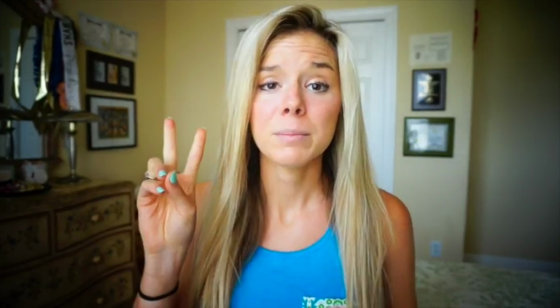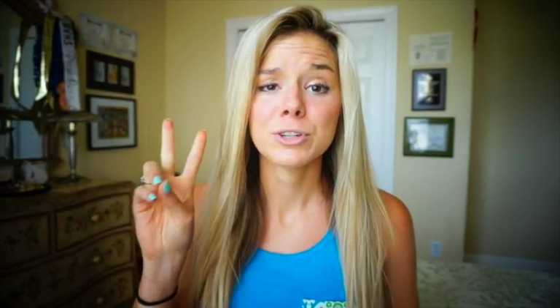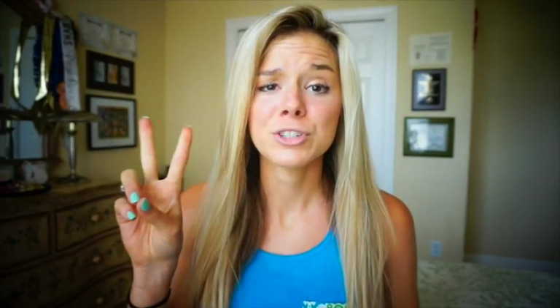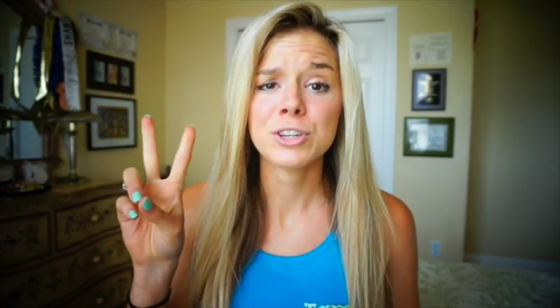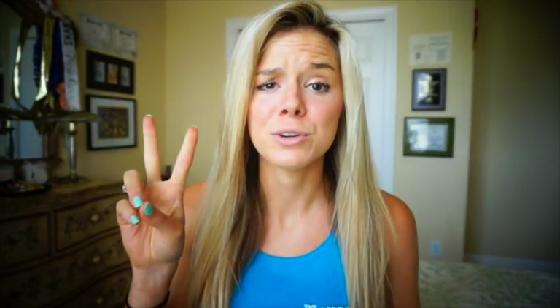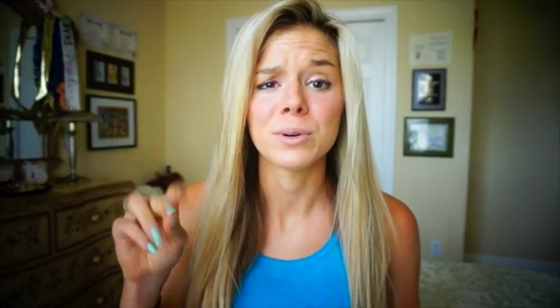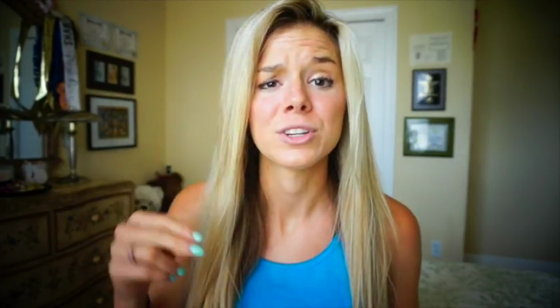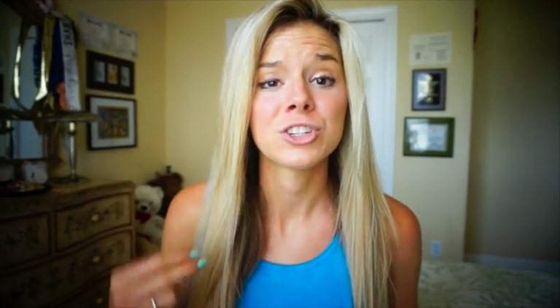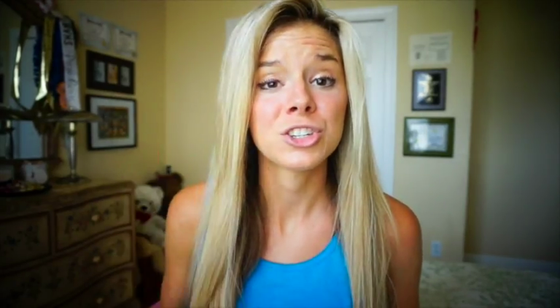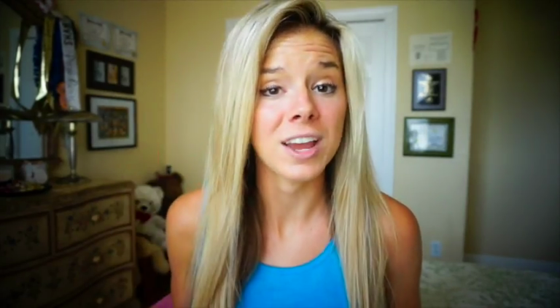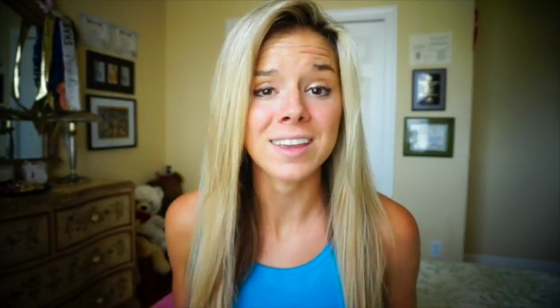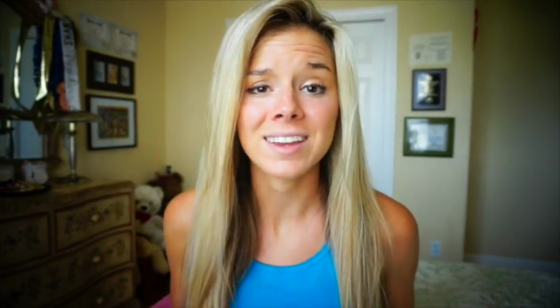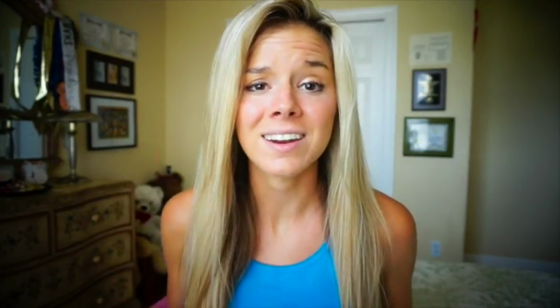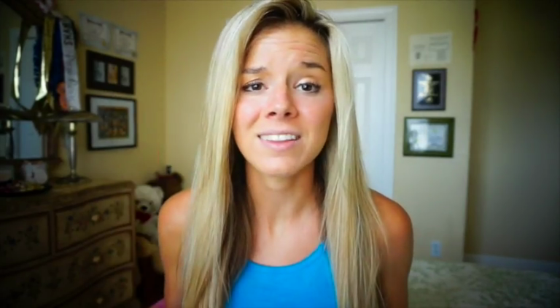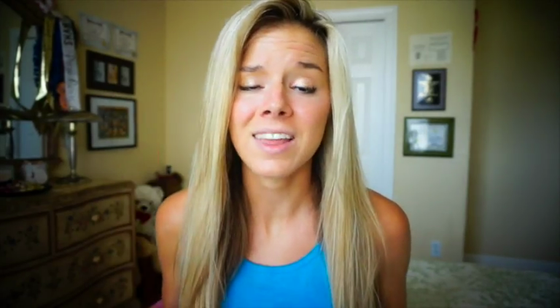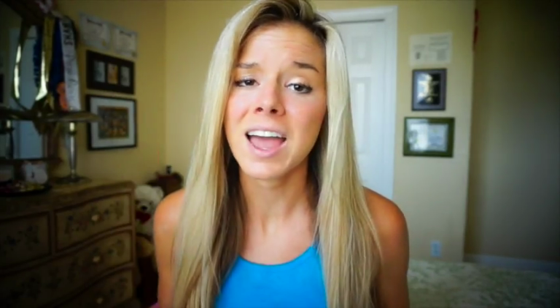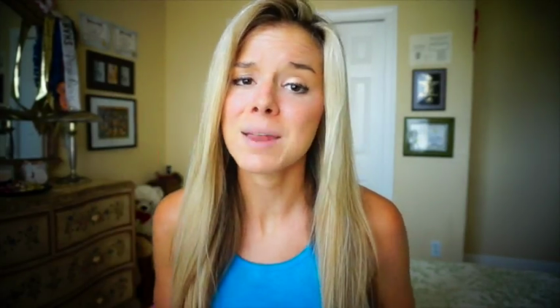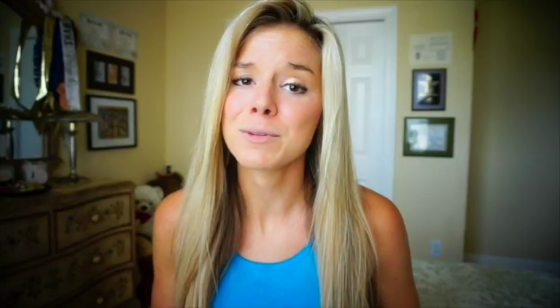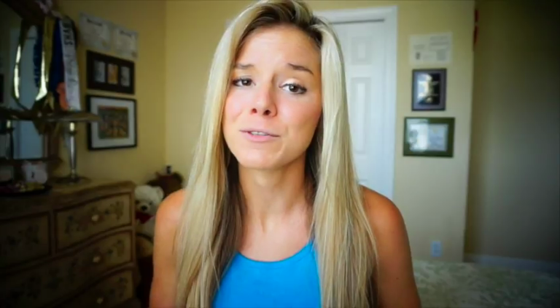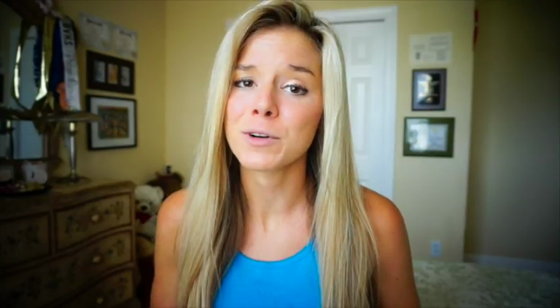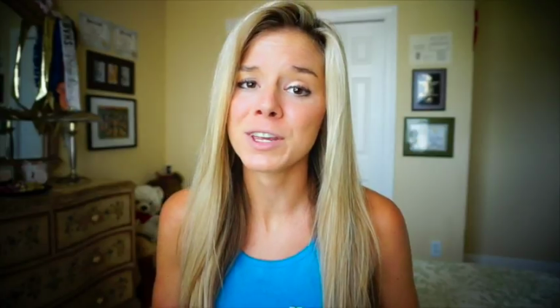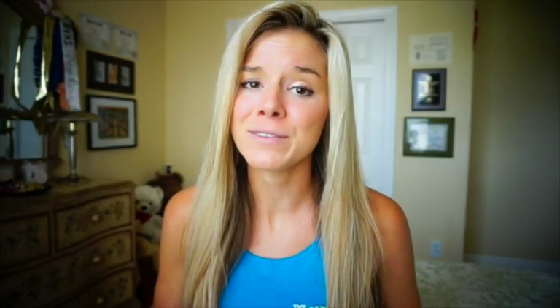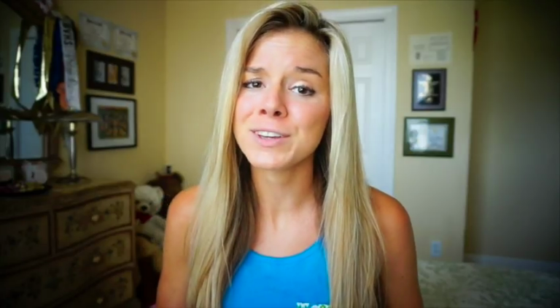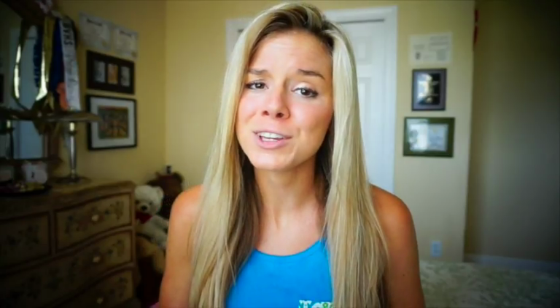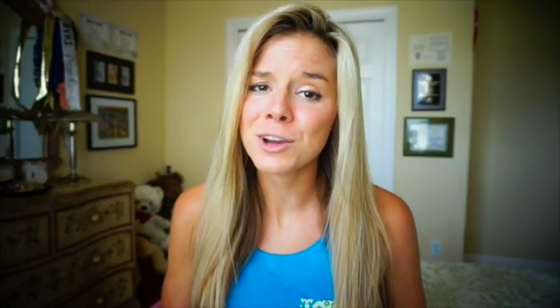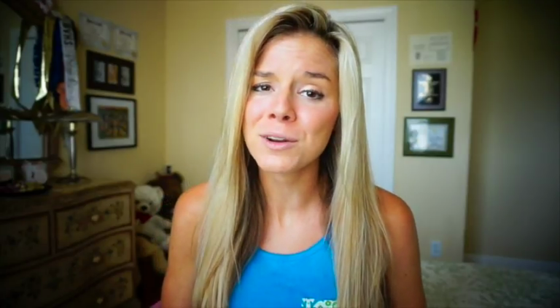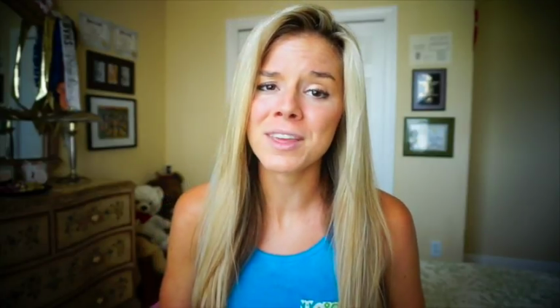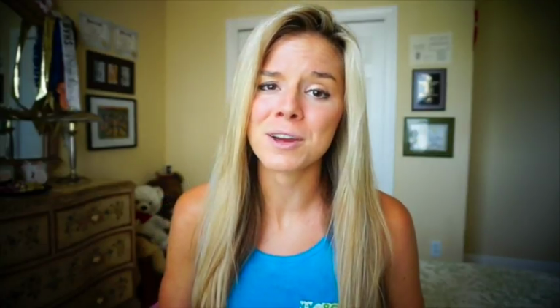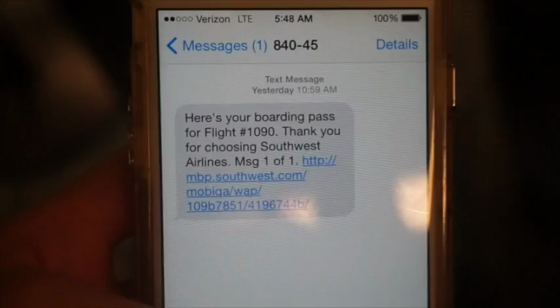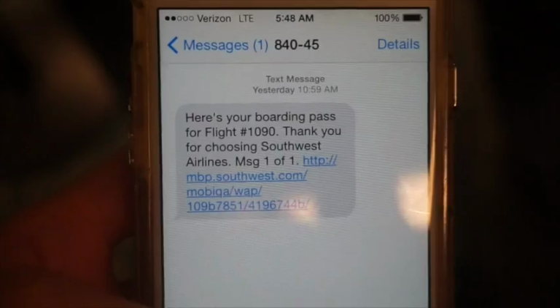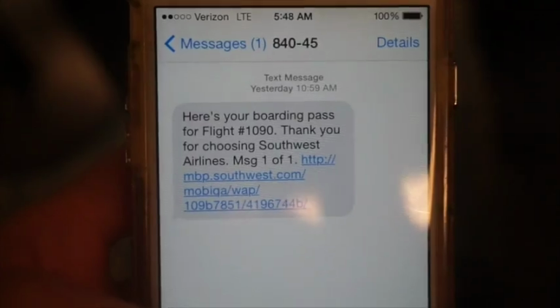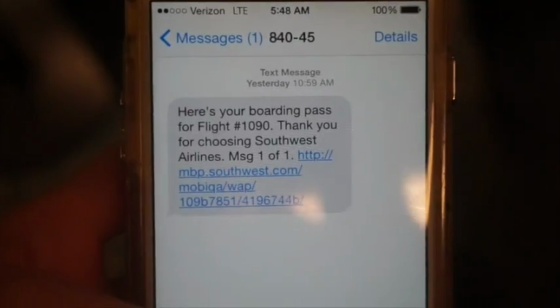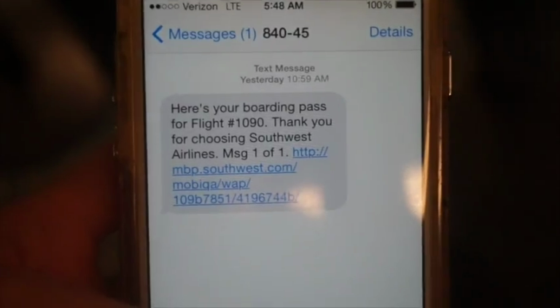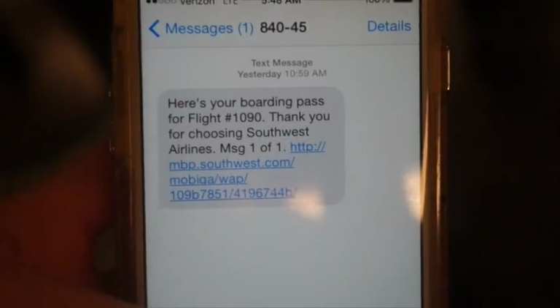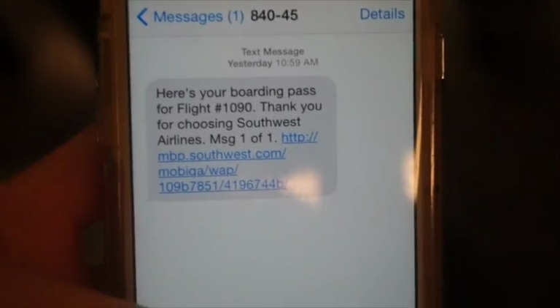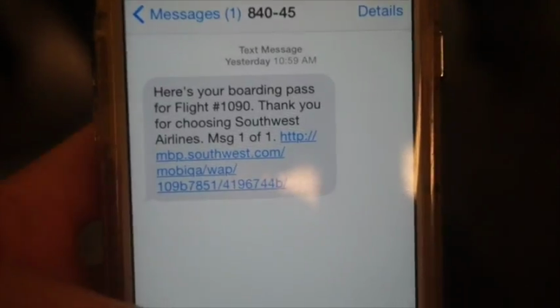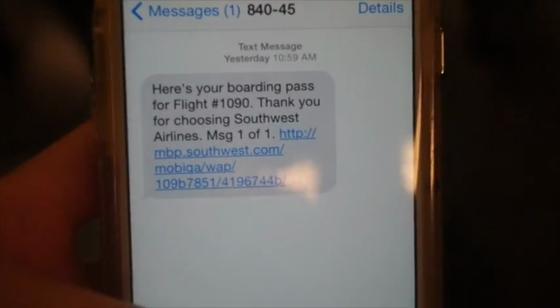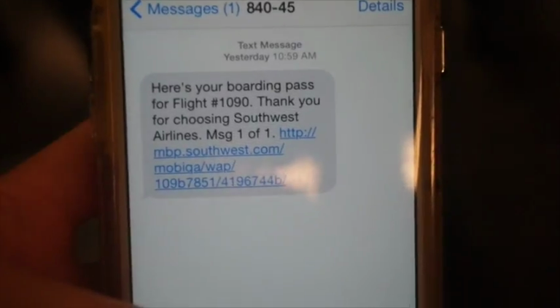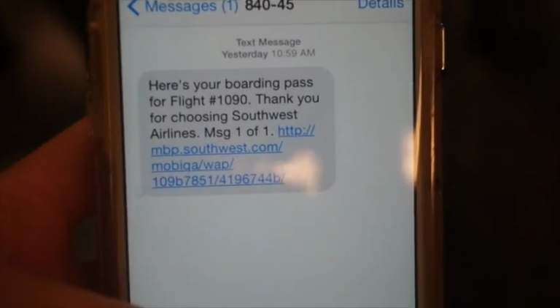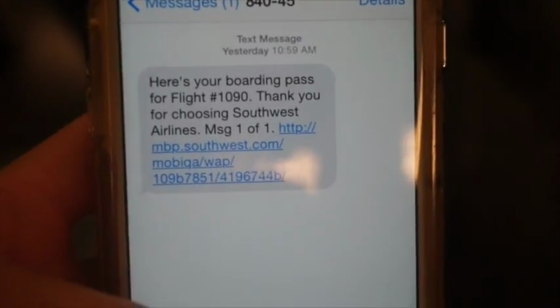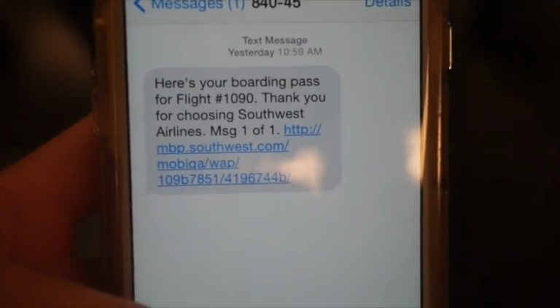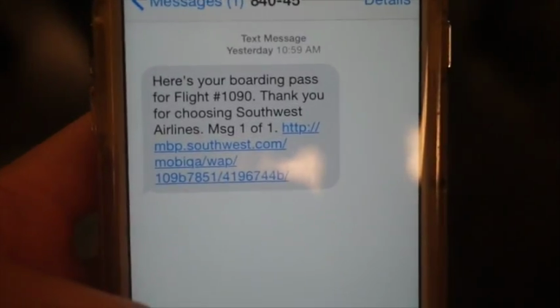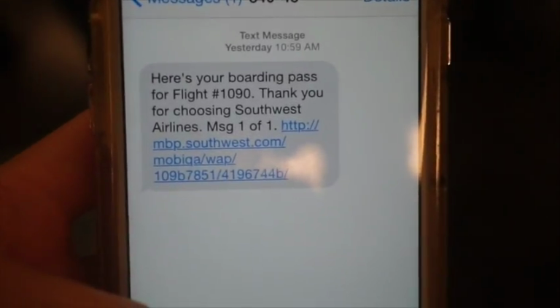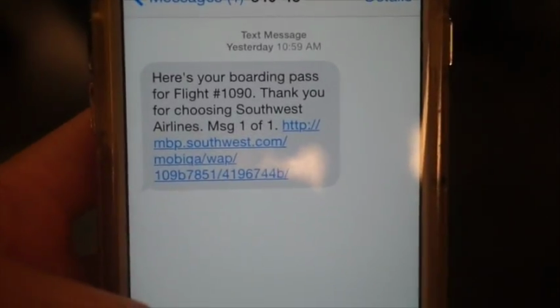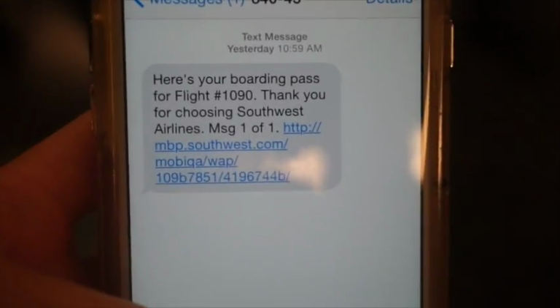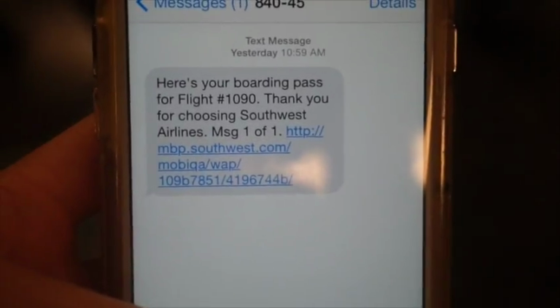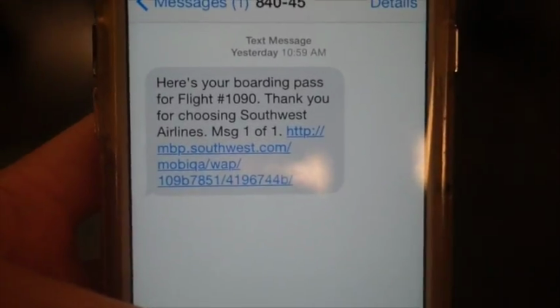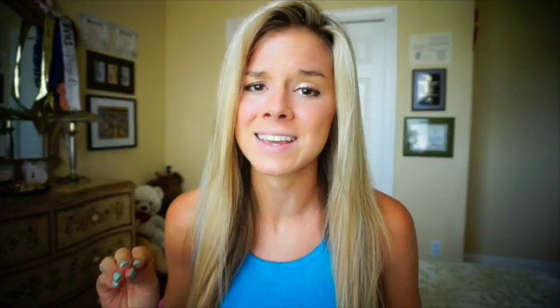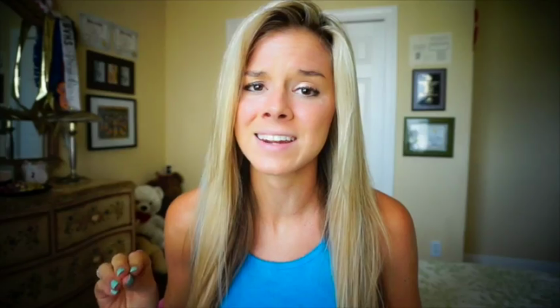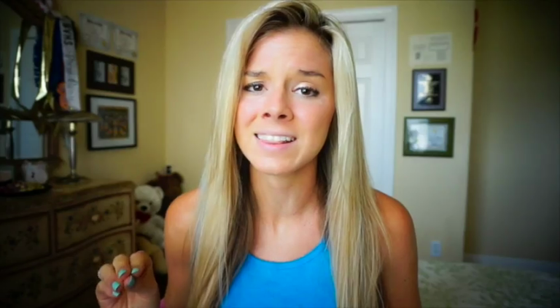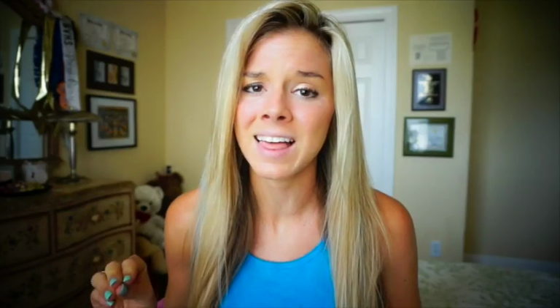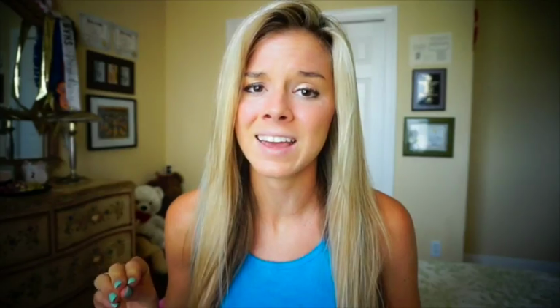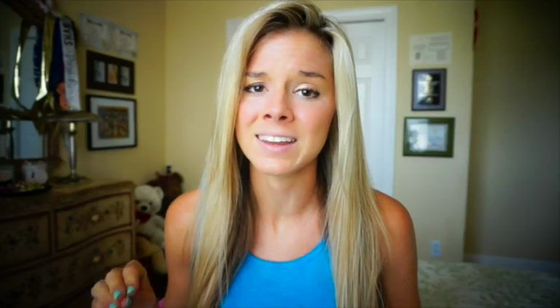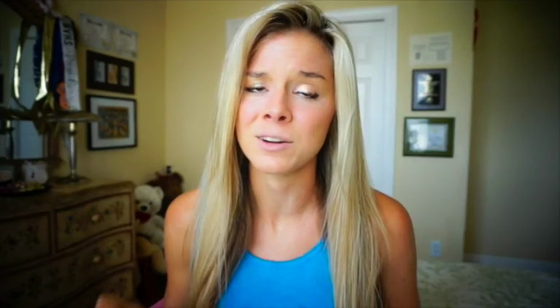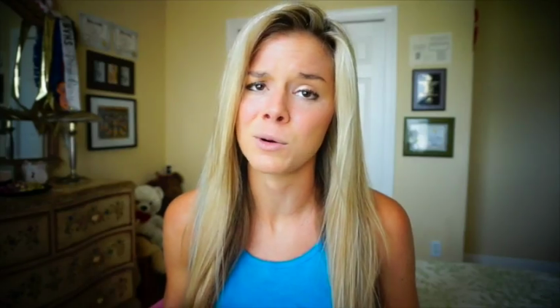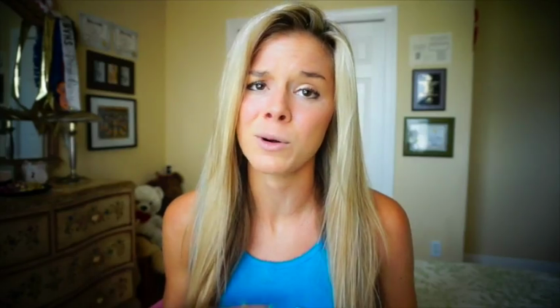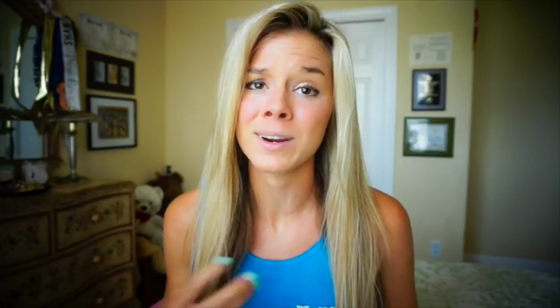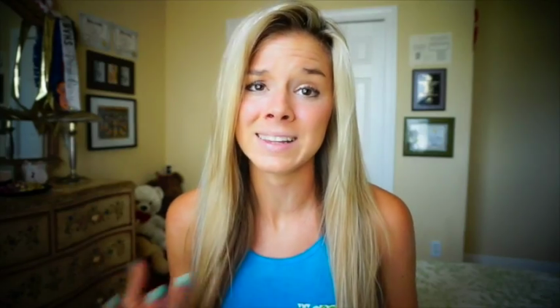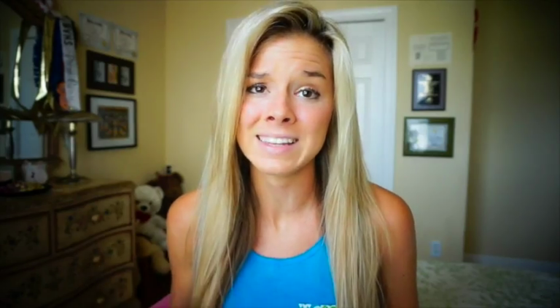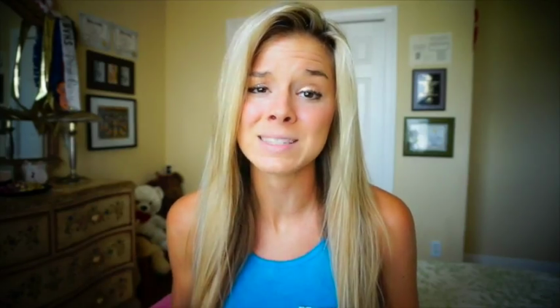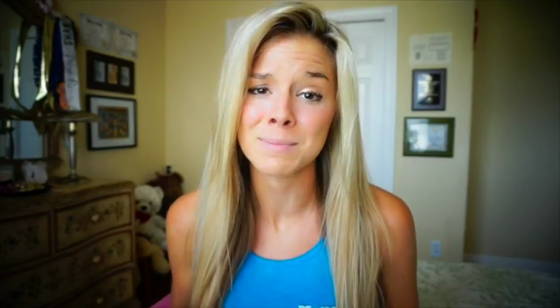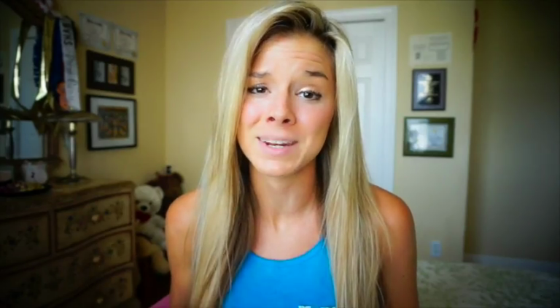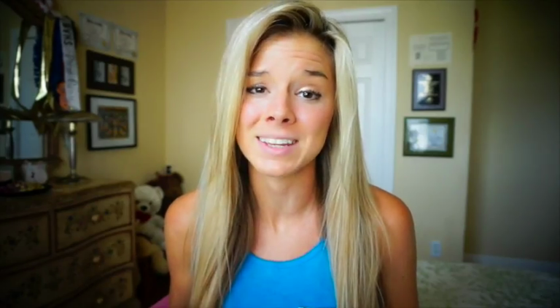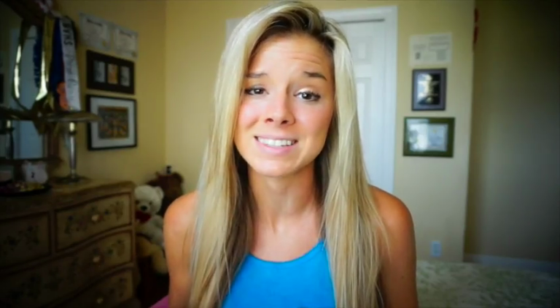Number two: check in online before you even go to the airport. That will save you hours in line, or at least minutes.